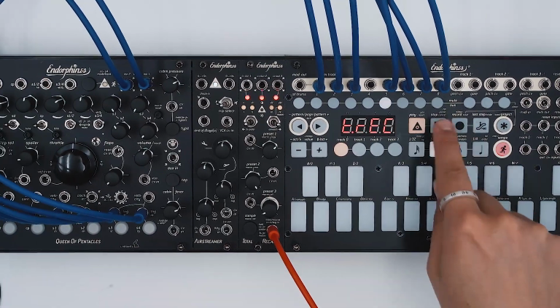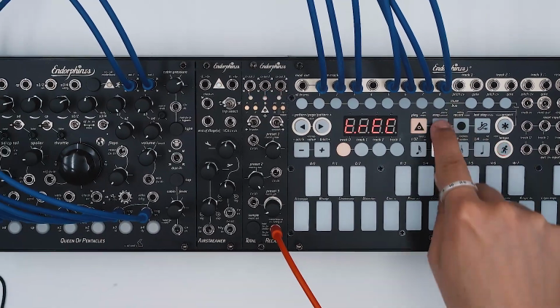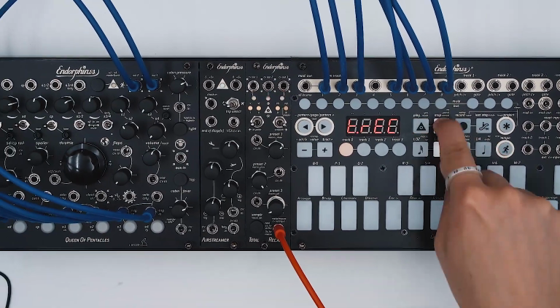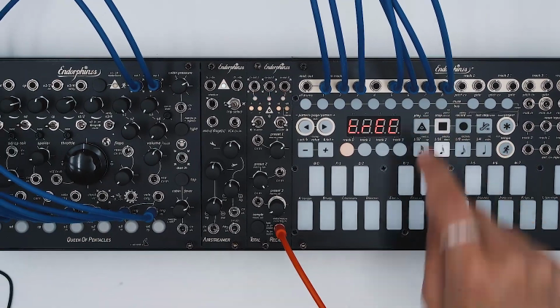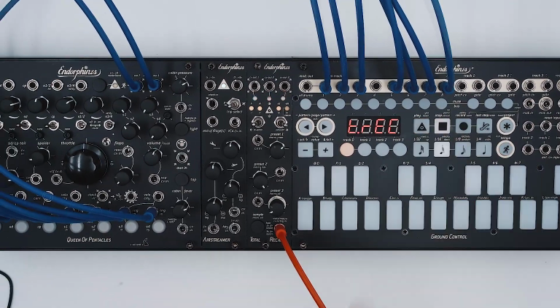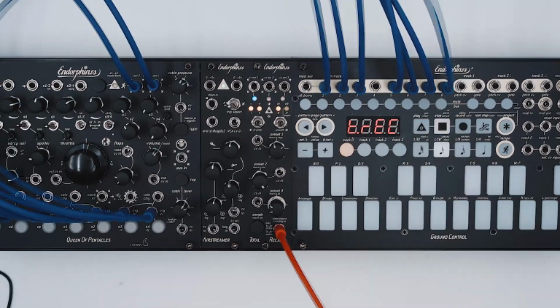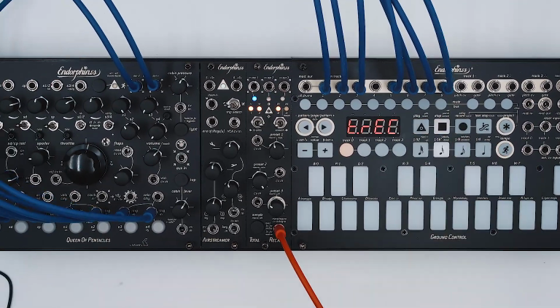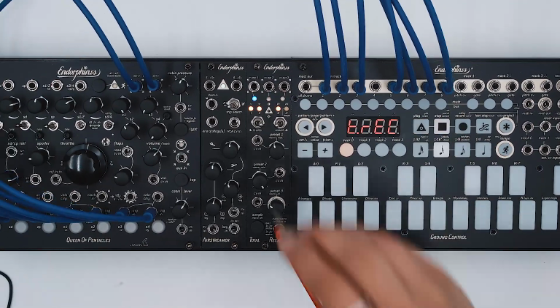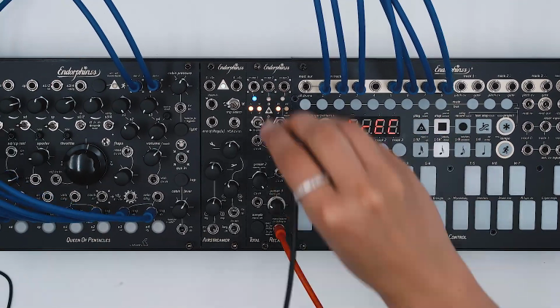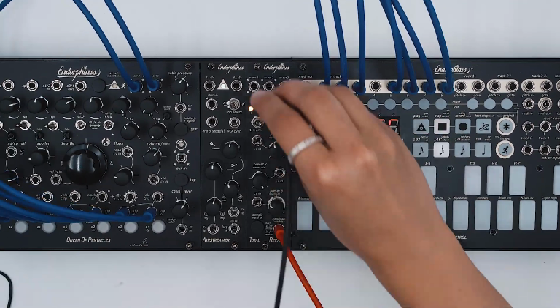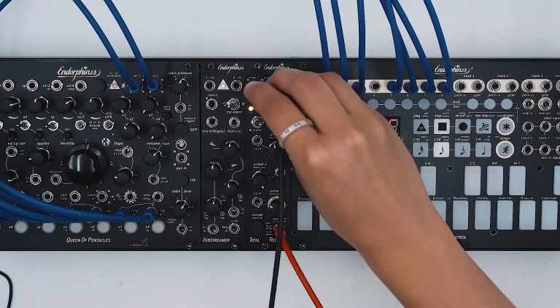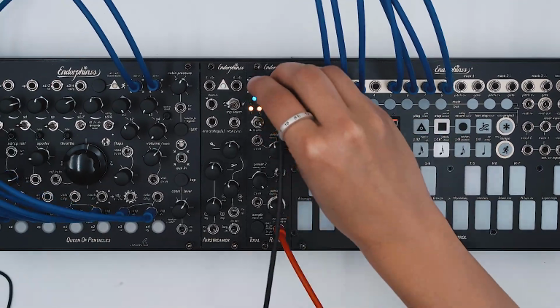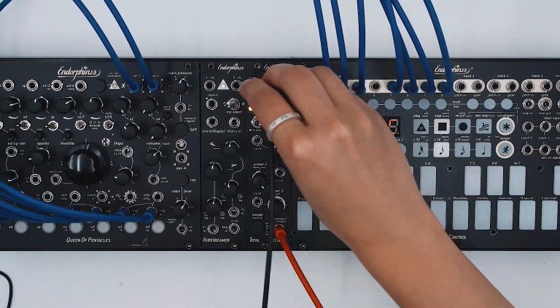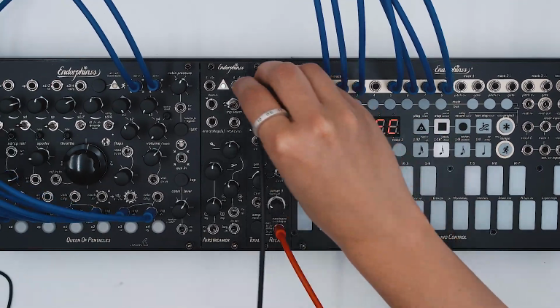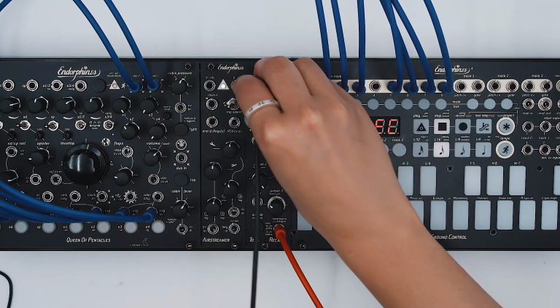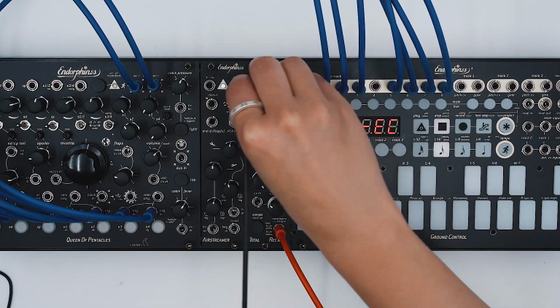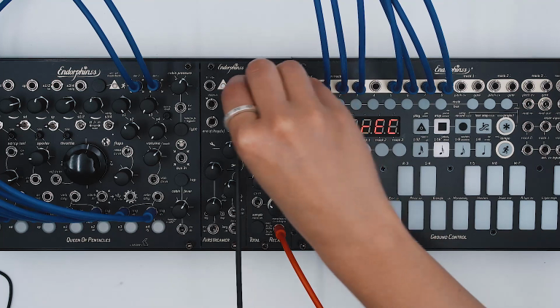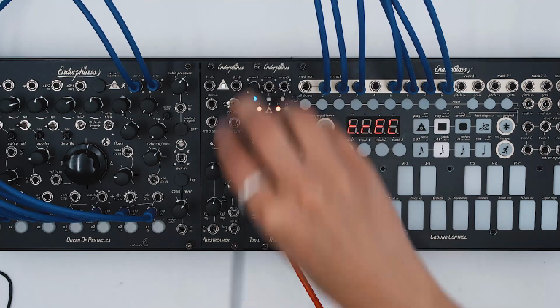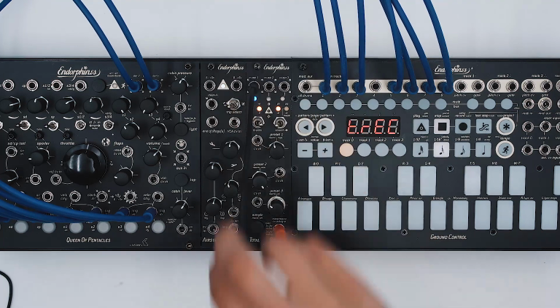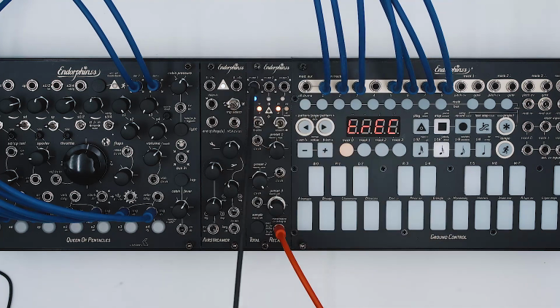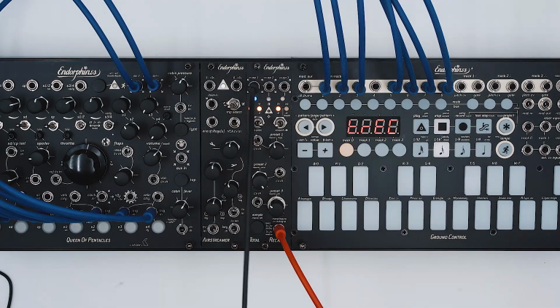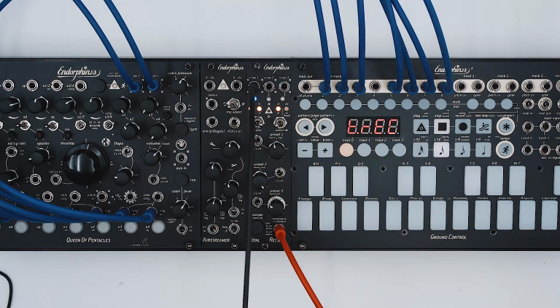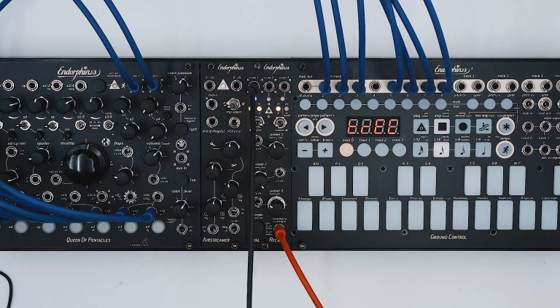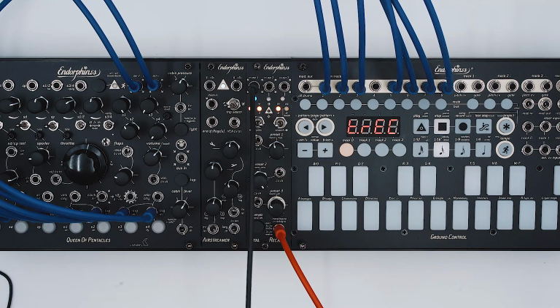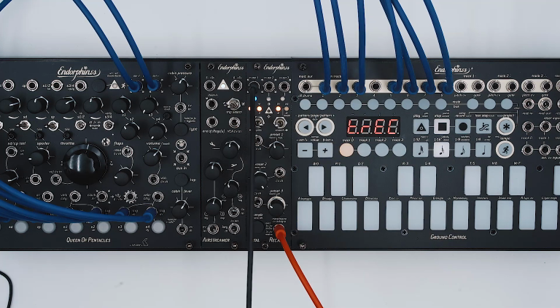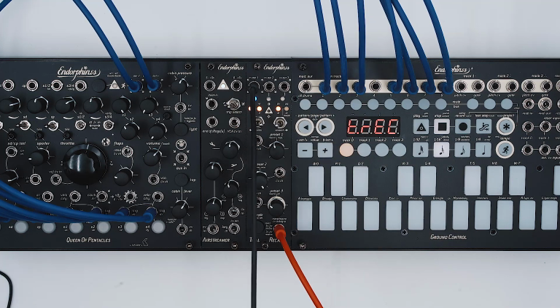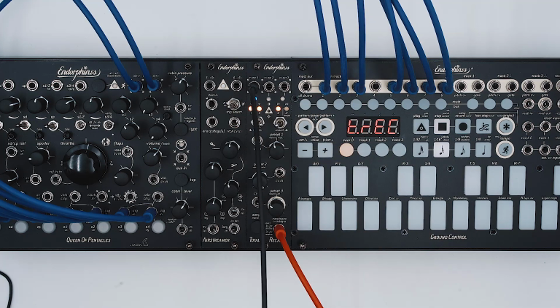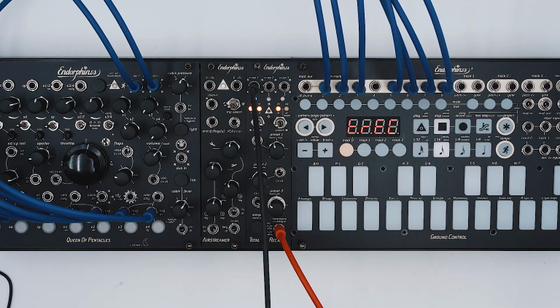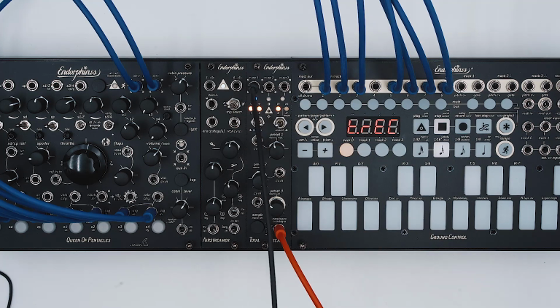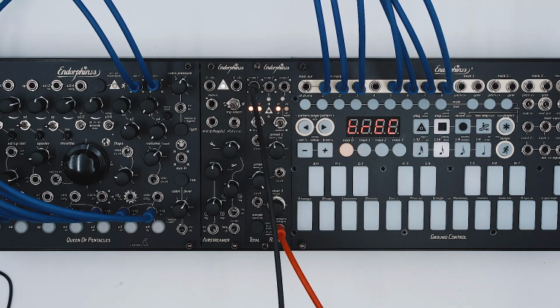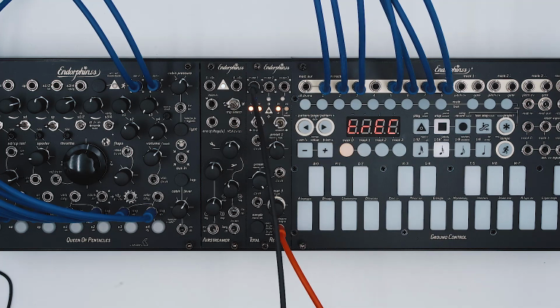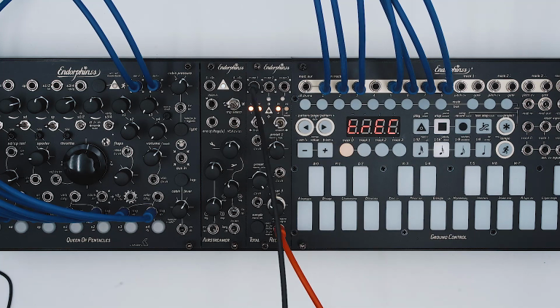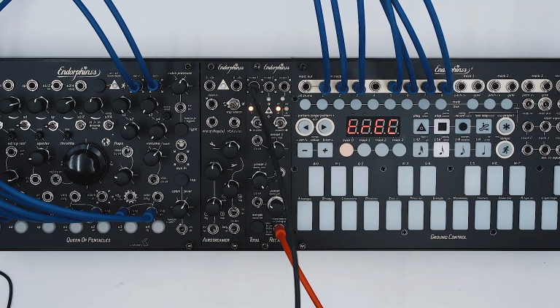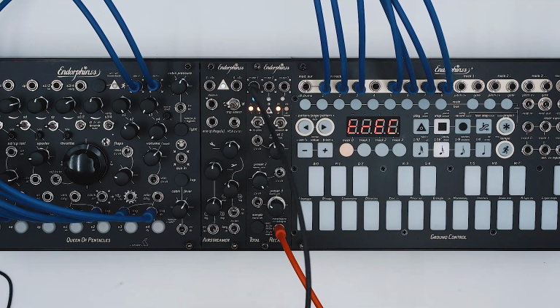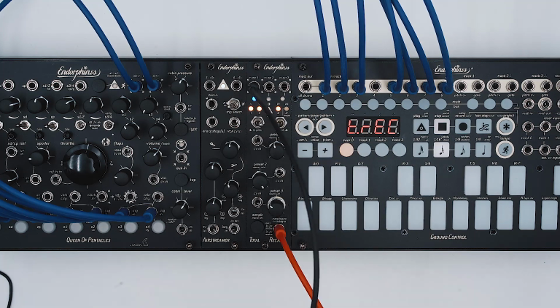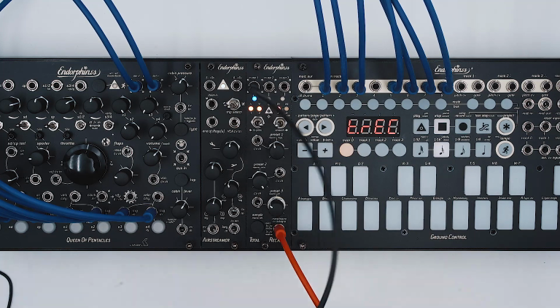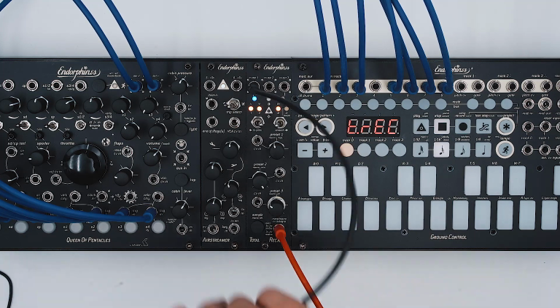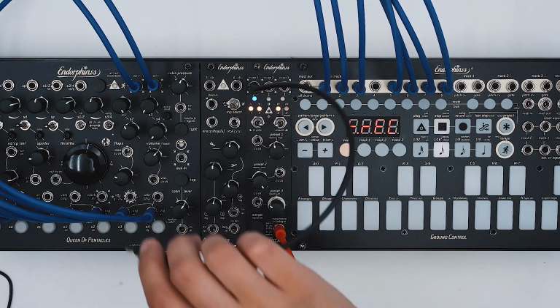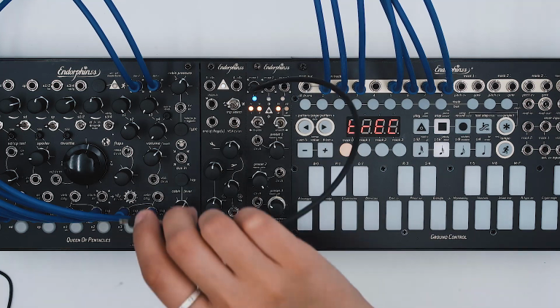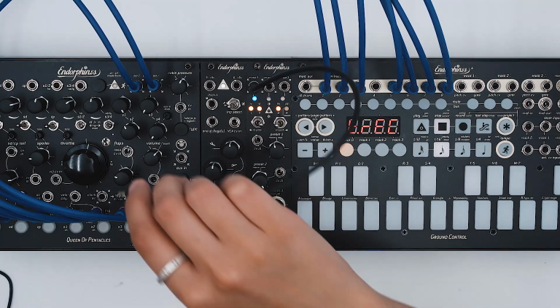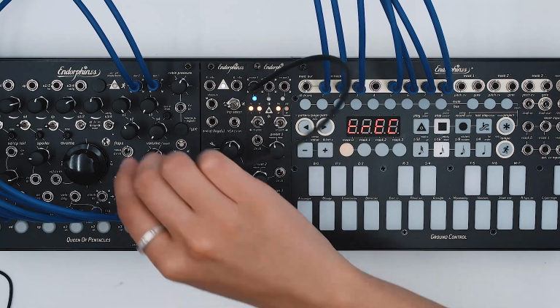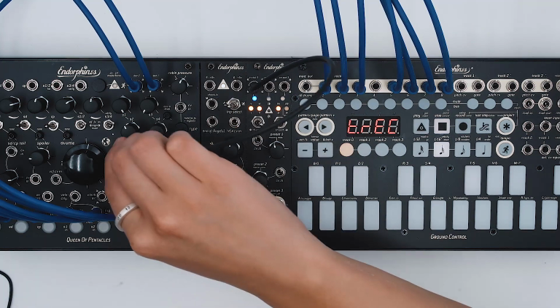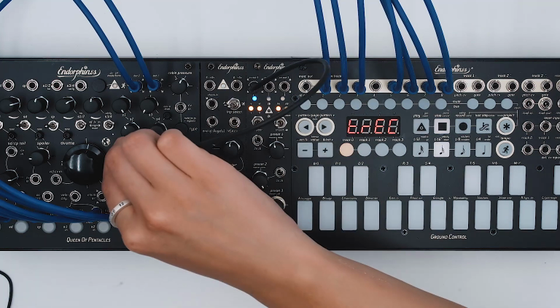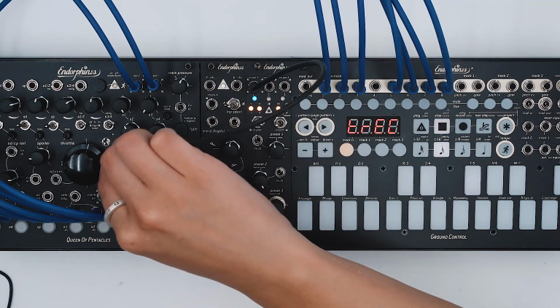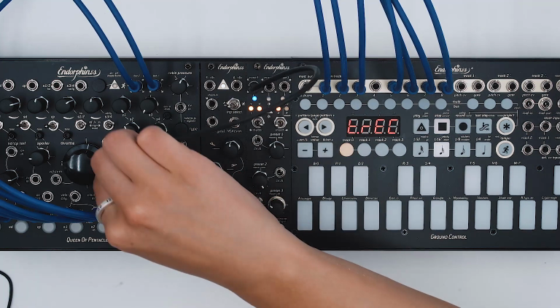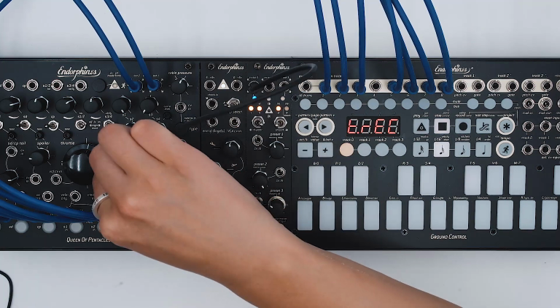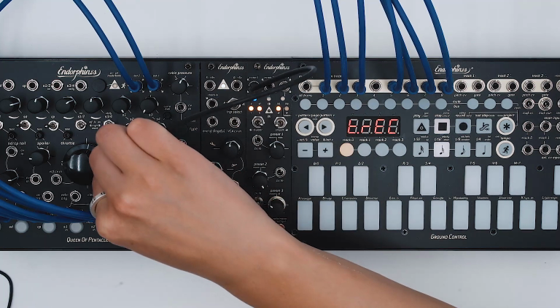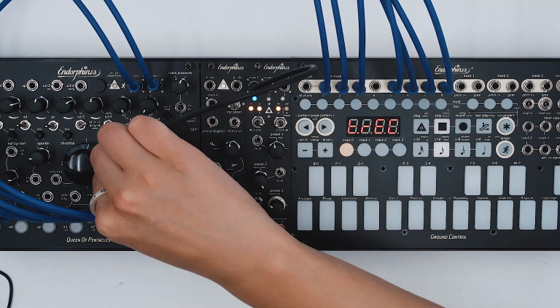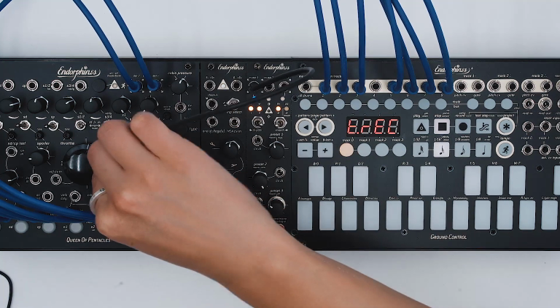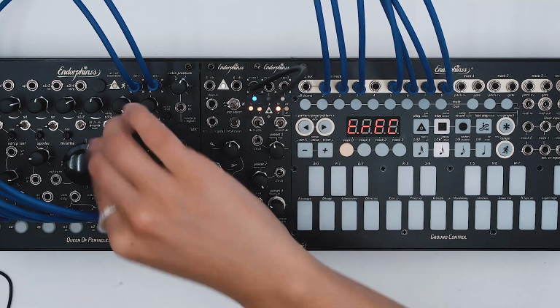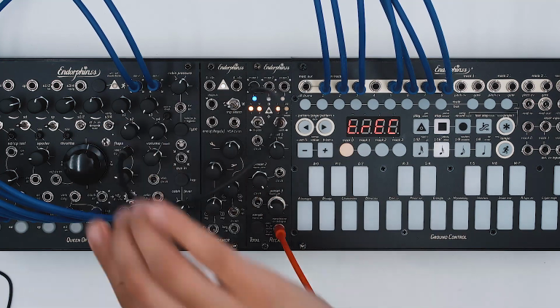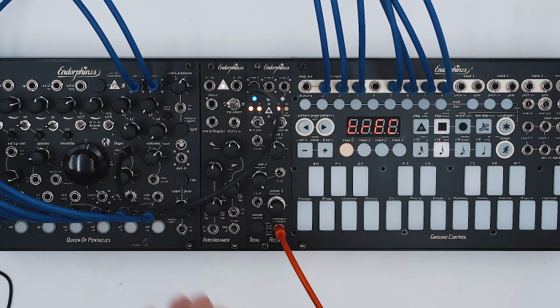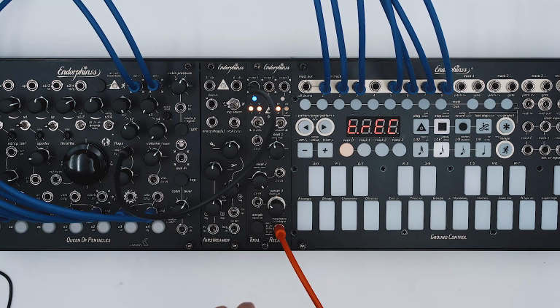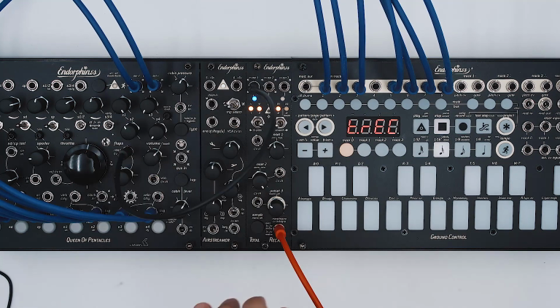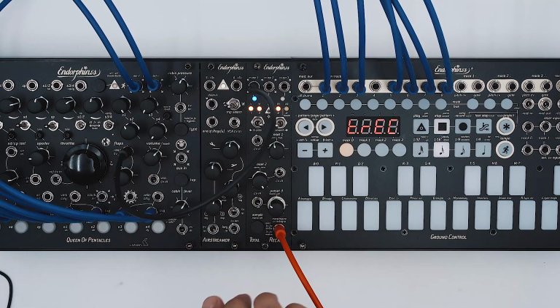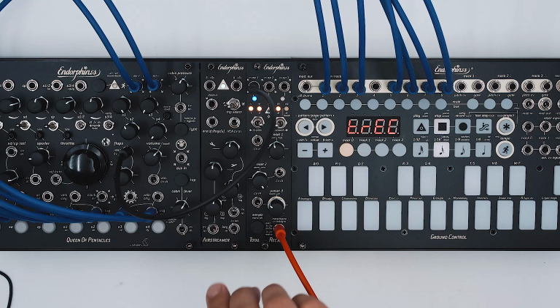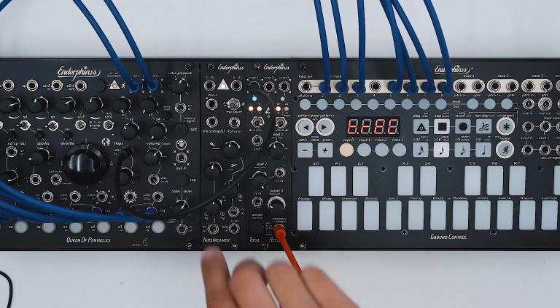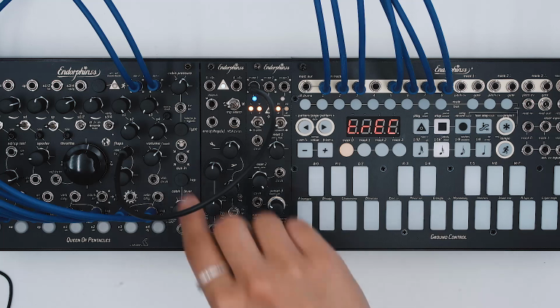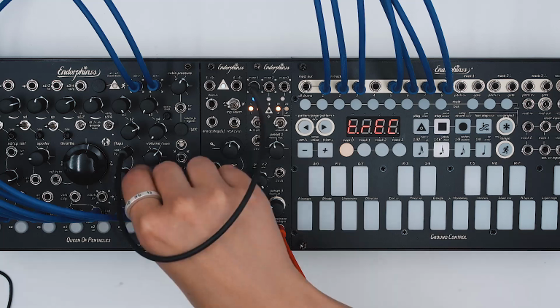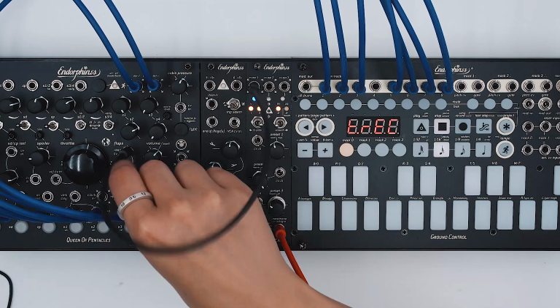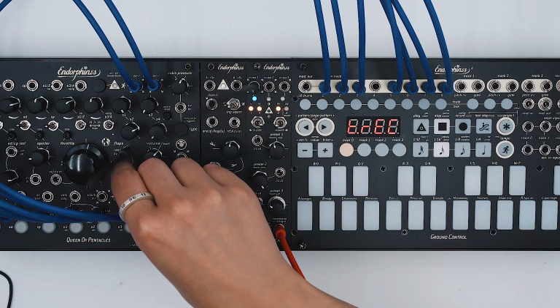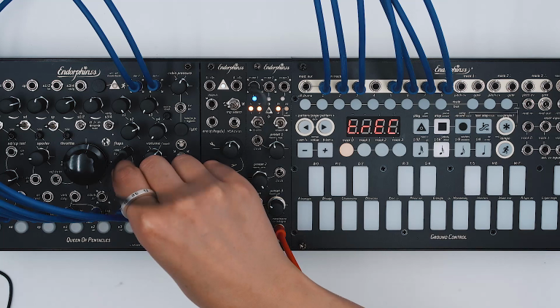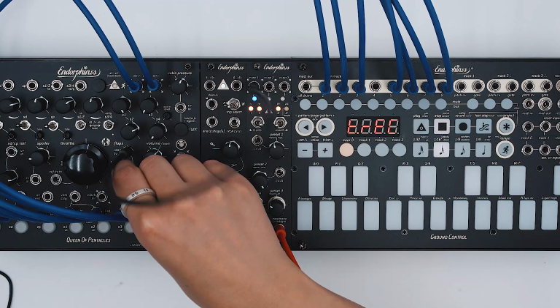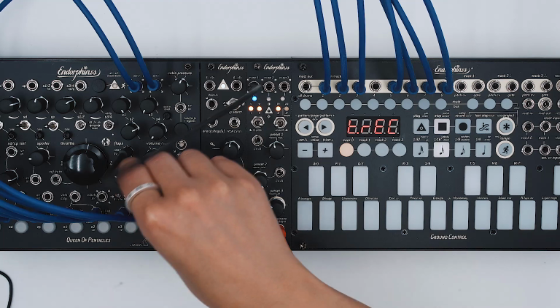The following patch demonstrates Total Recall controlling various CV inputs in the Queen of Pentacles.